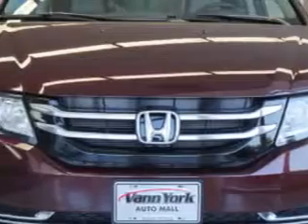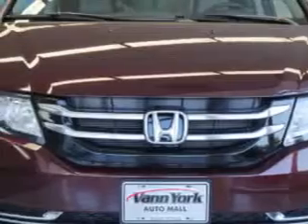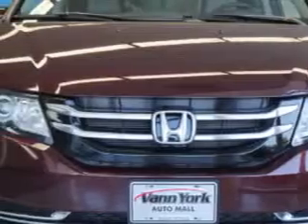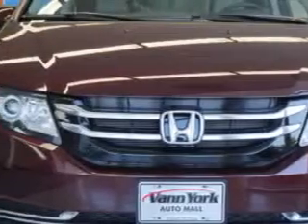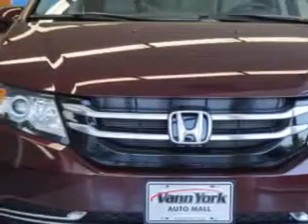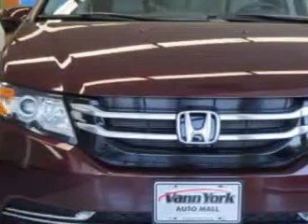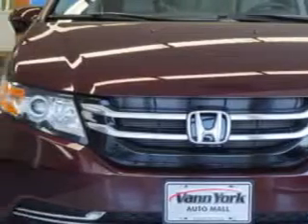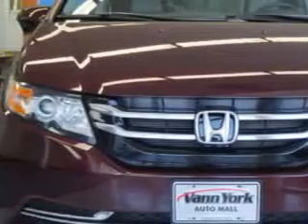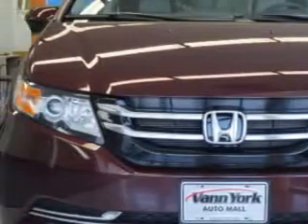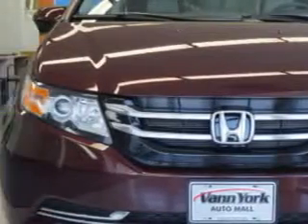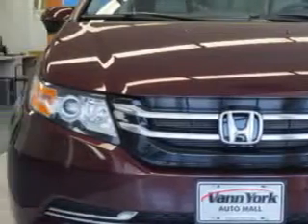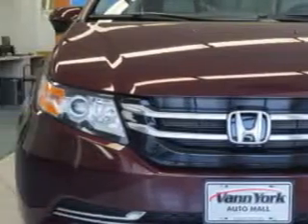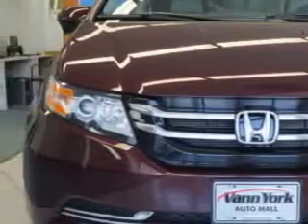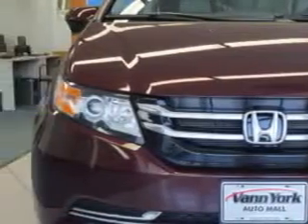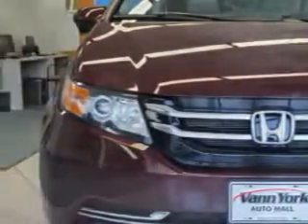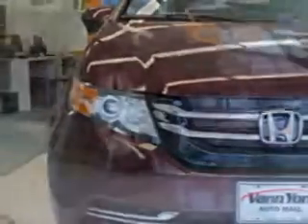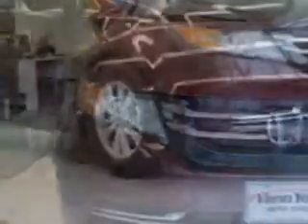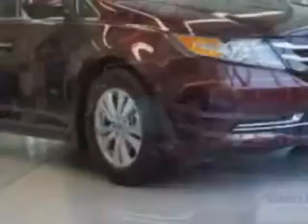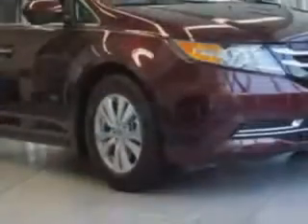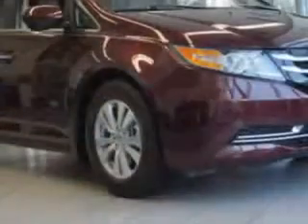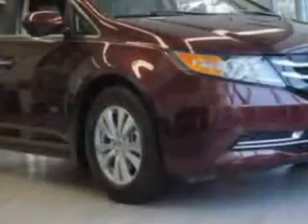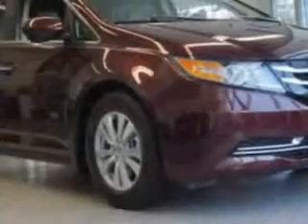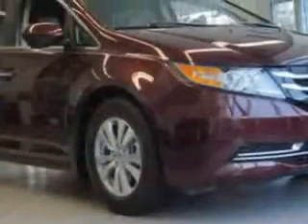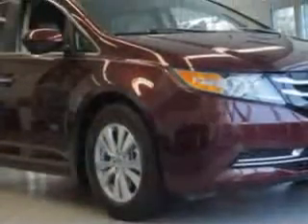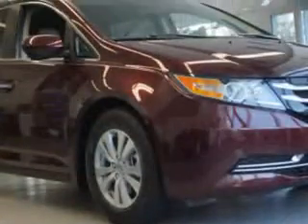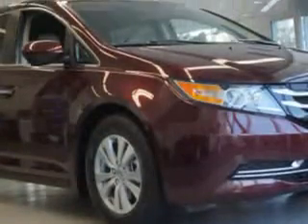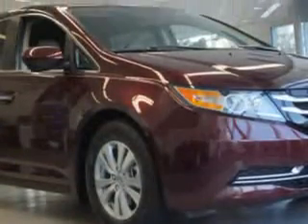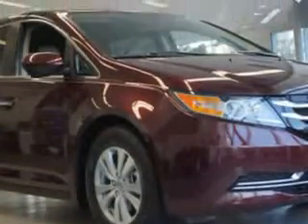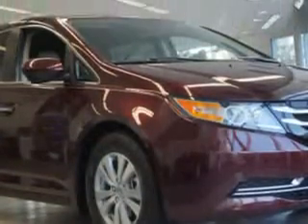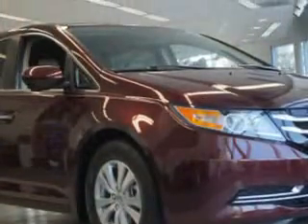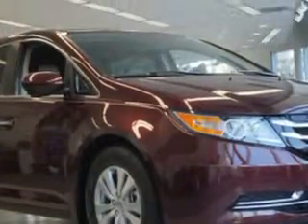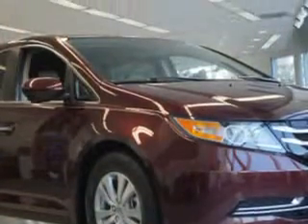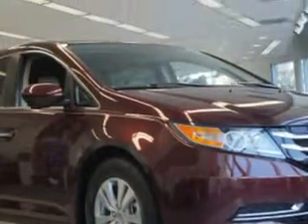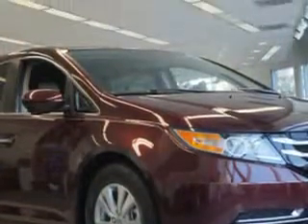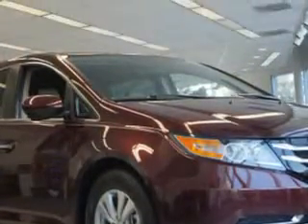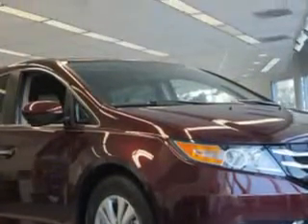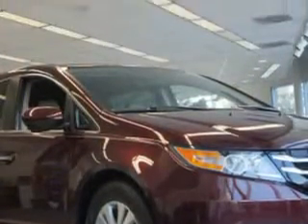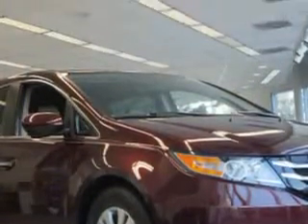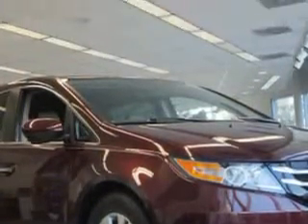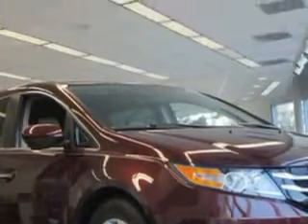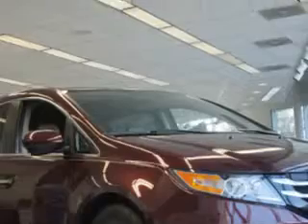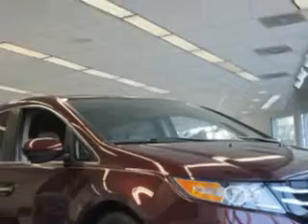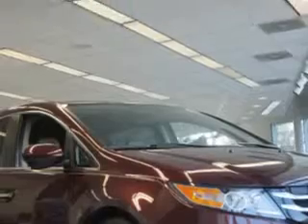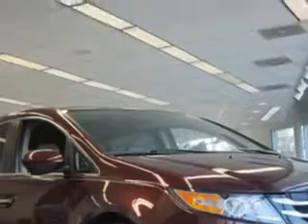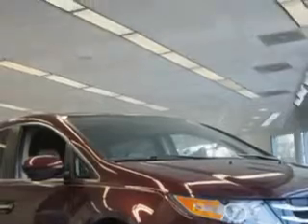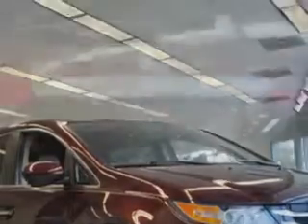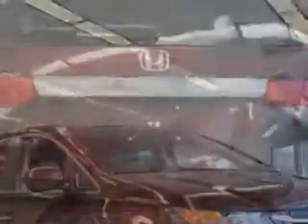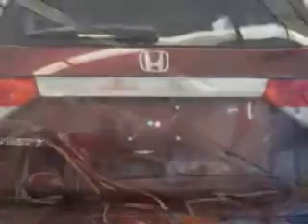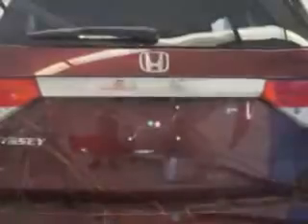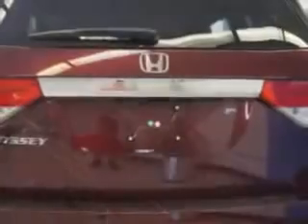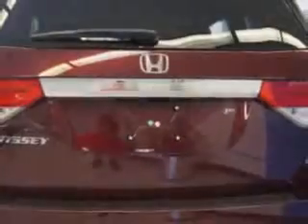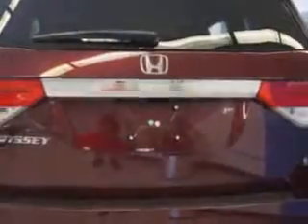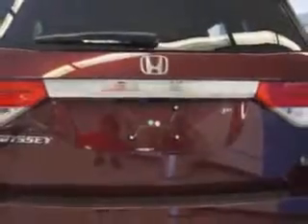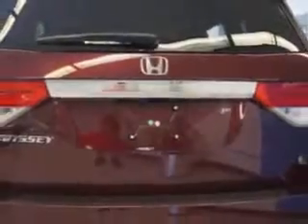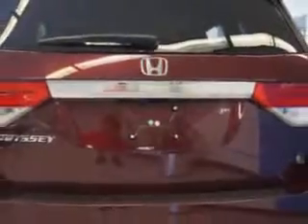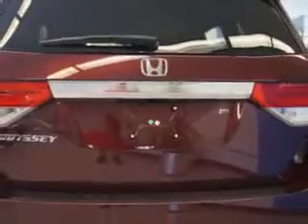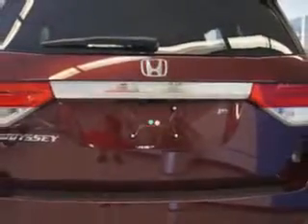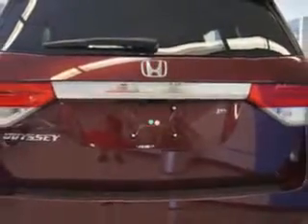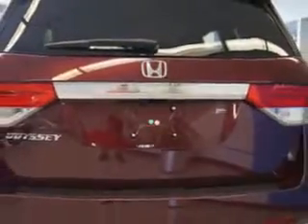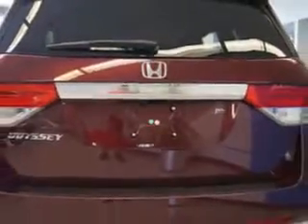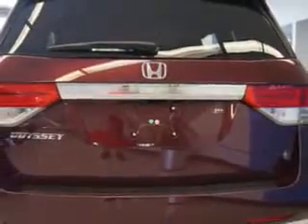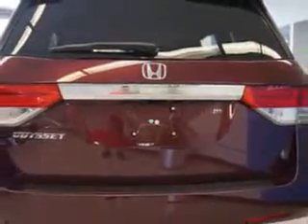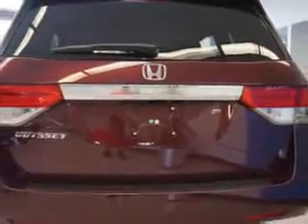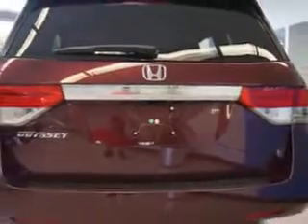Check out this Dark Cherry Pearl 2014 Honda Odyssey Minivan EX, equipped with a six-cylinder engine and an automatic transmission.